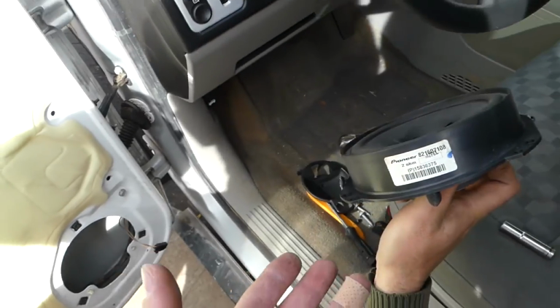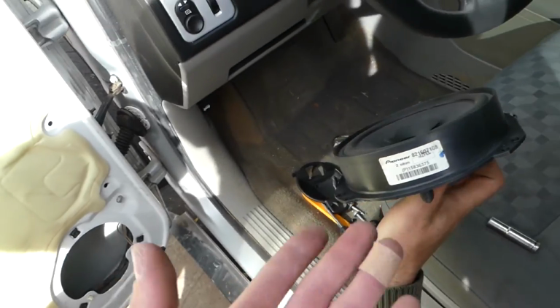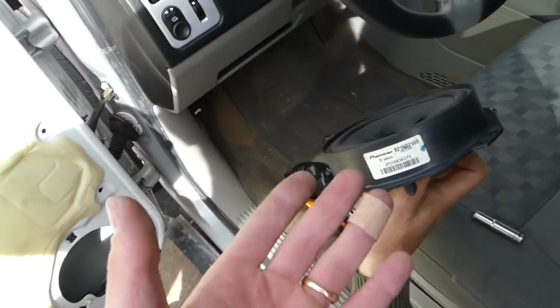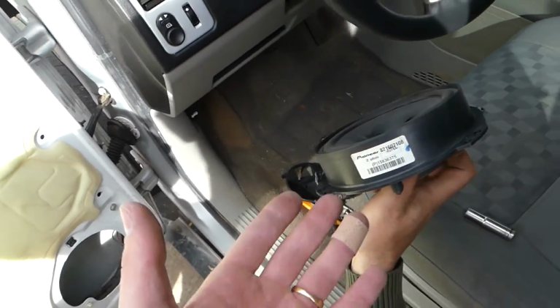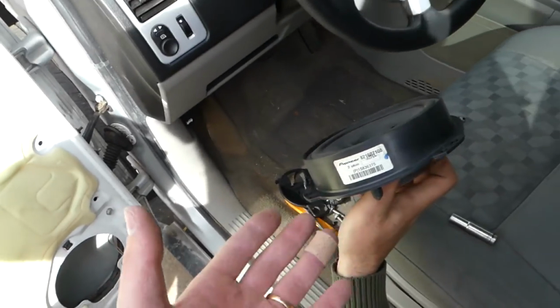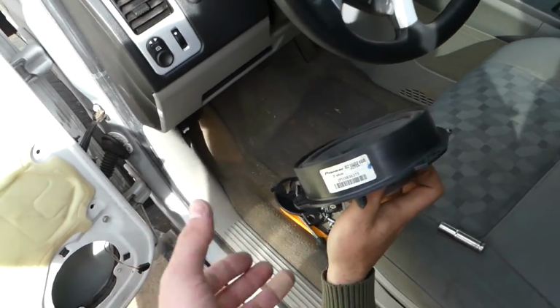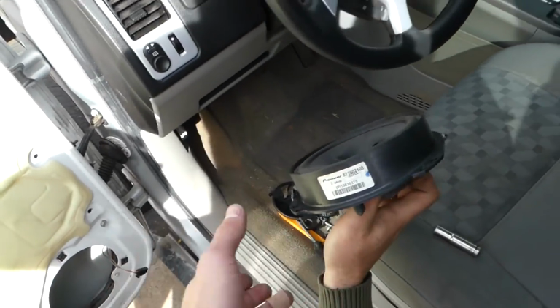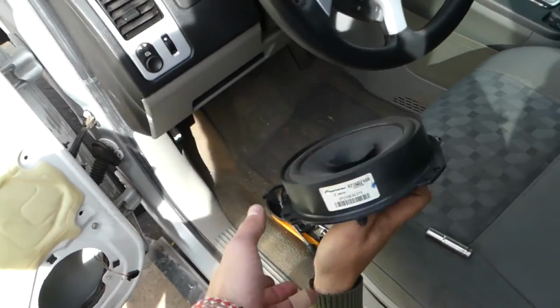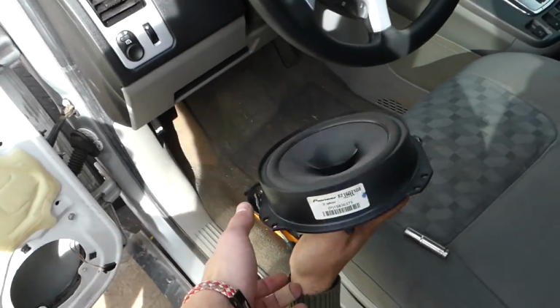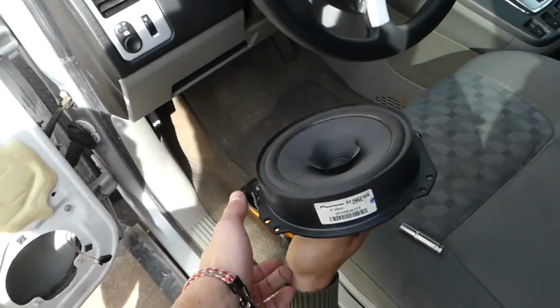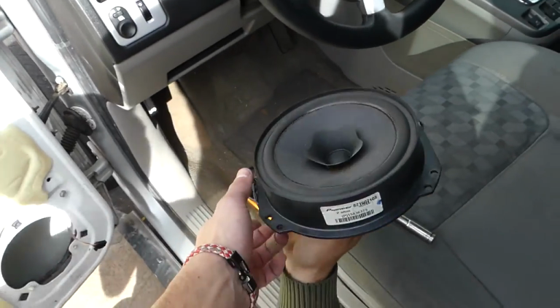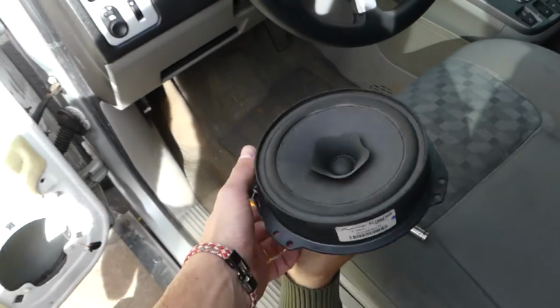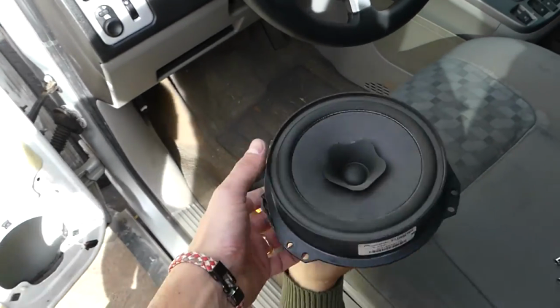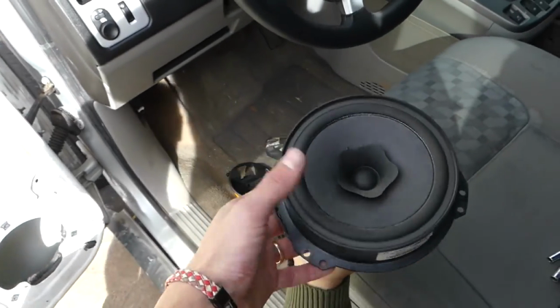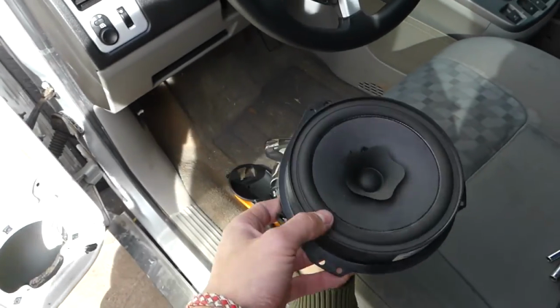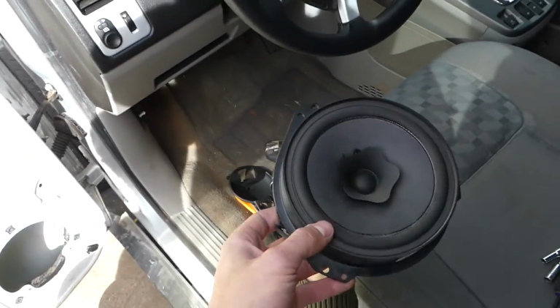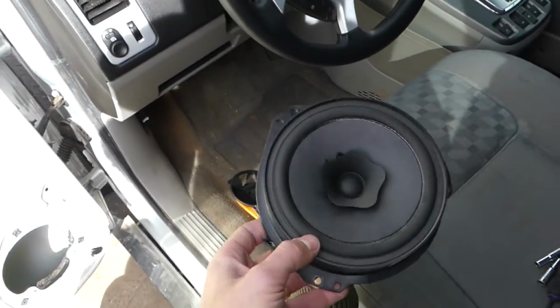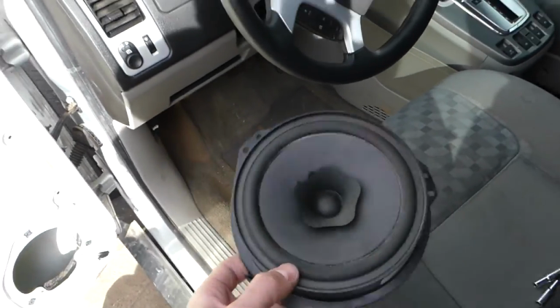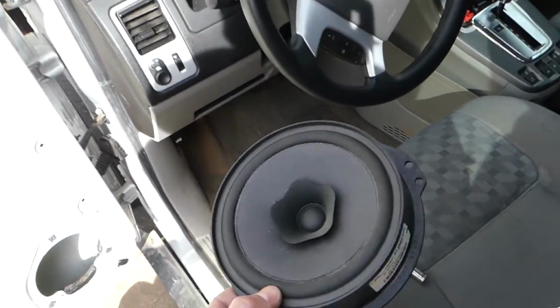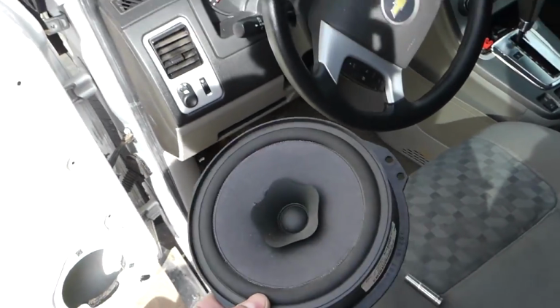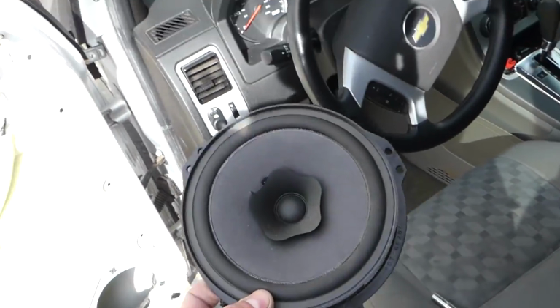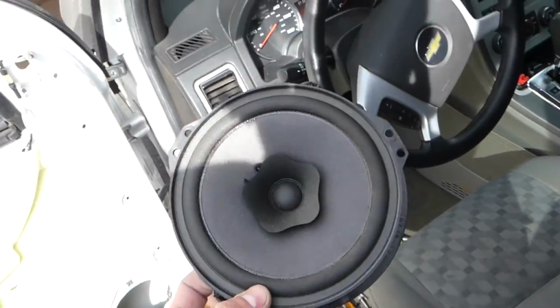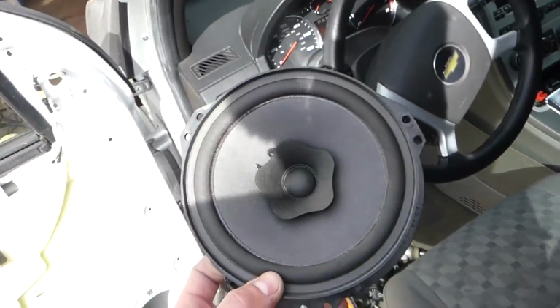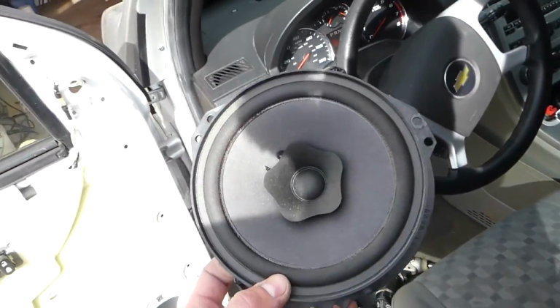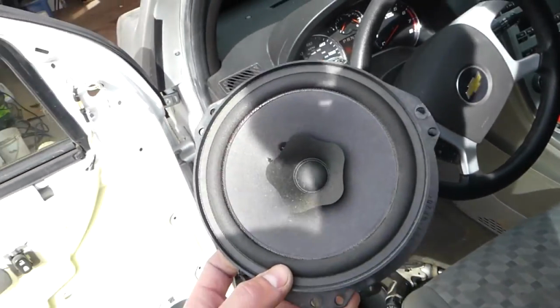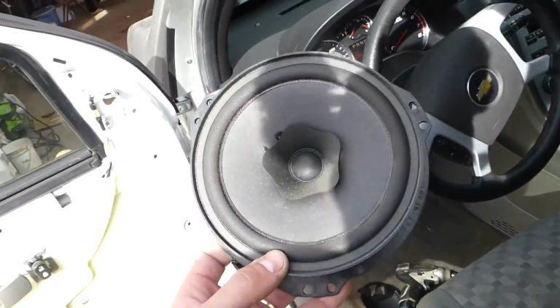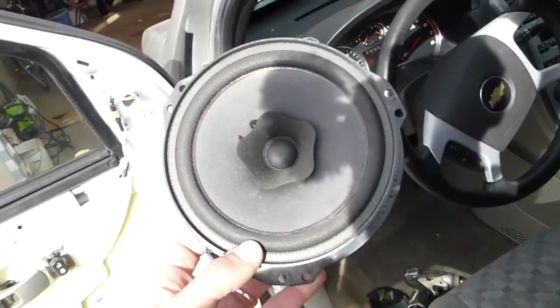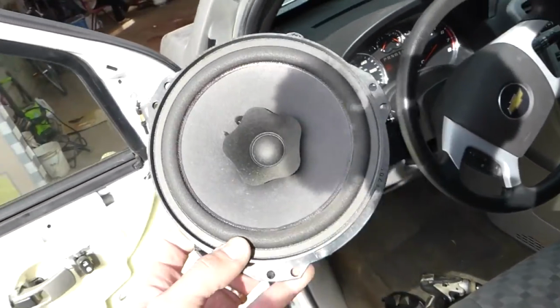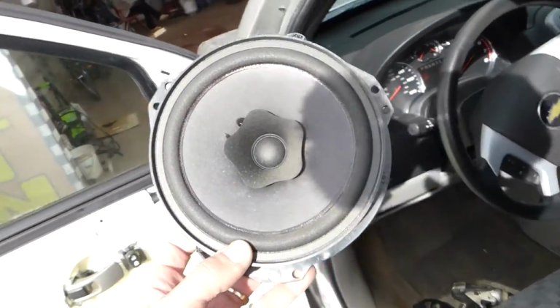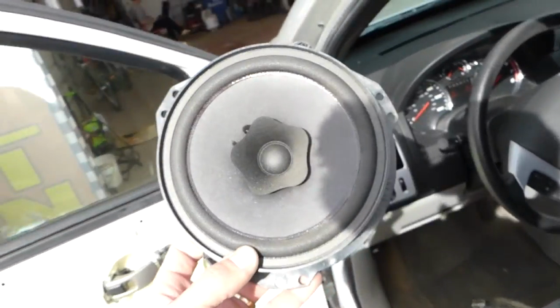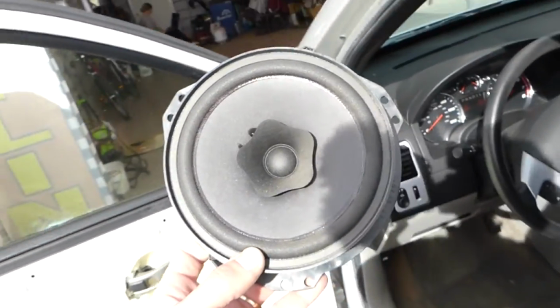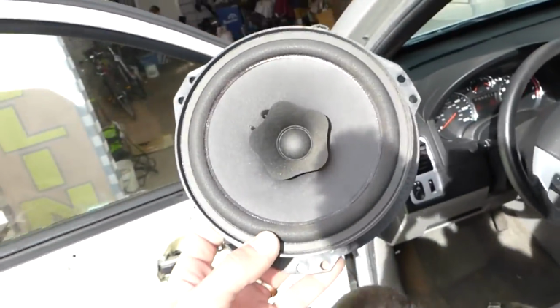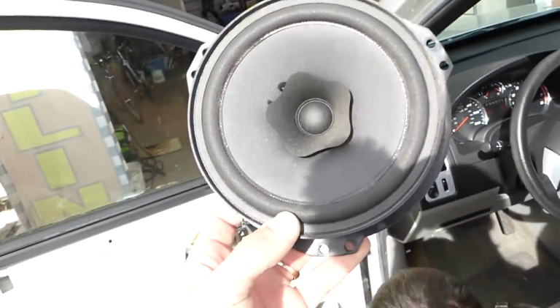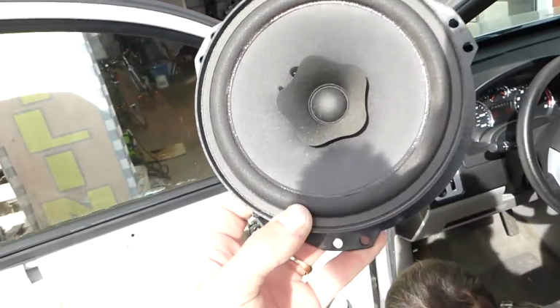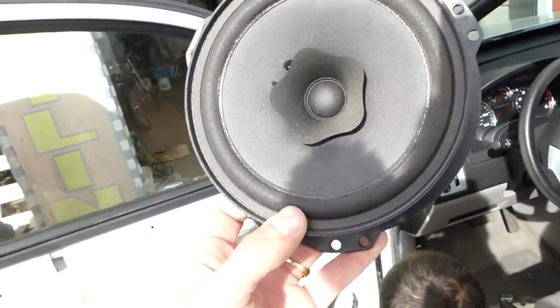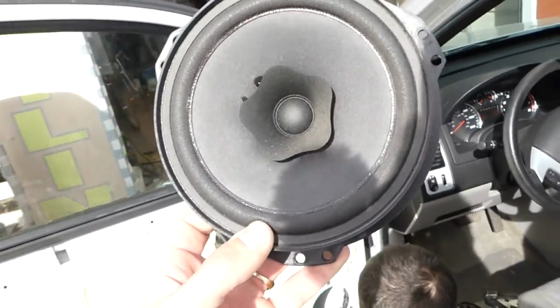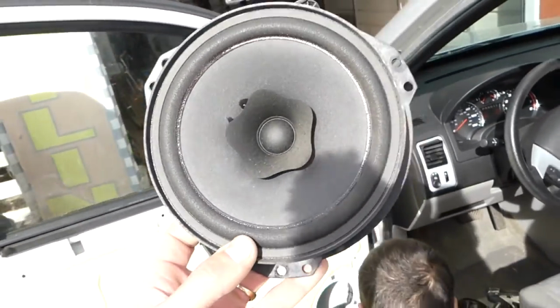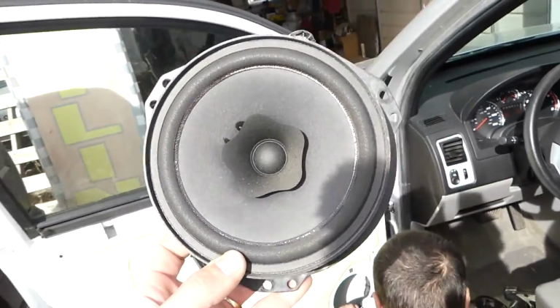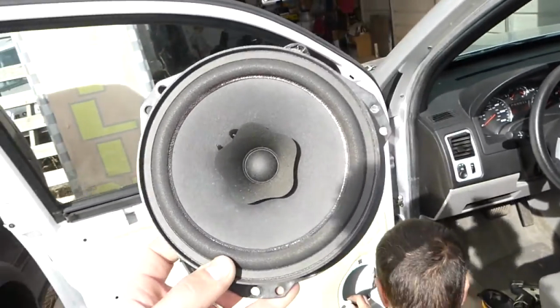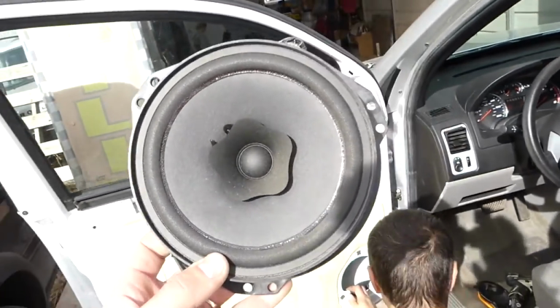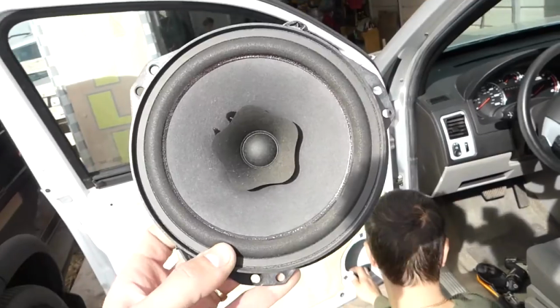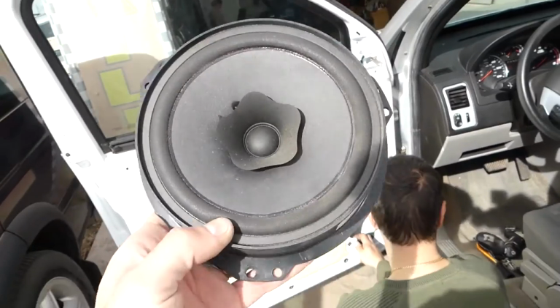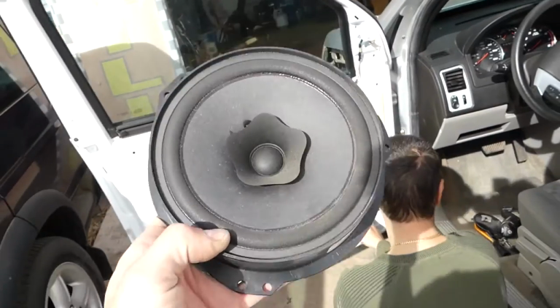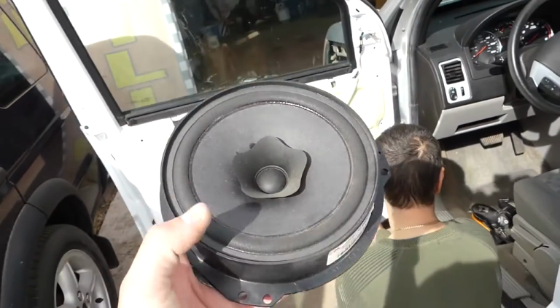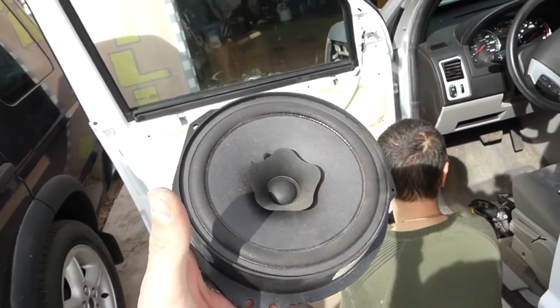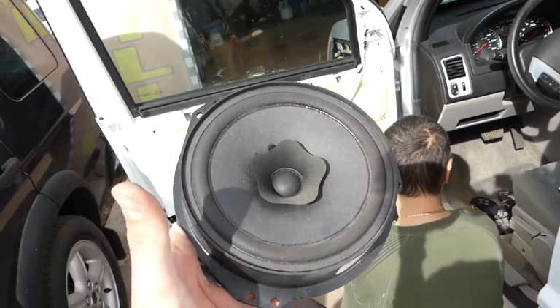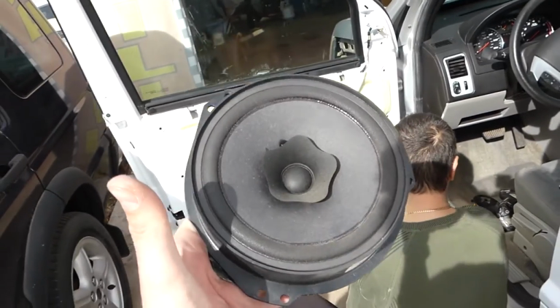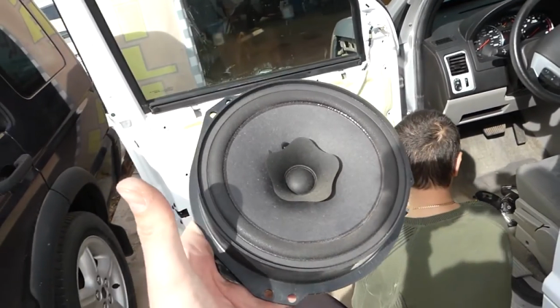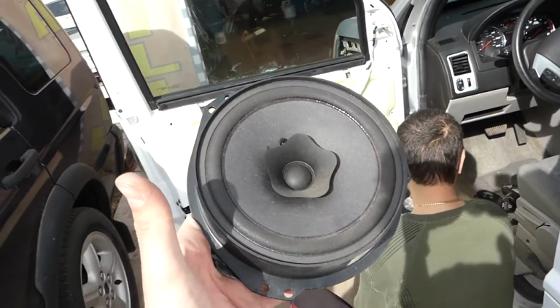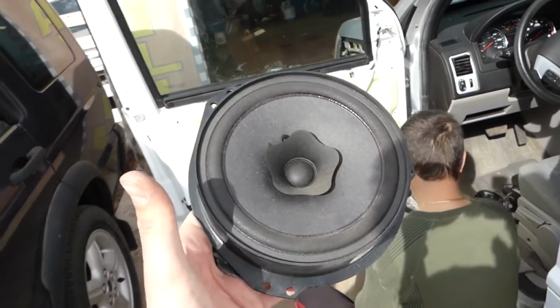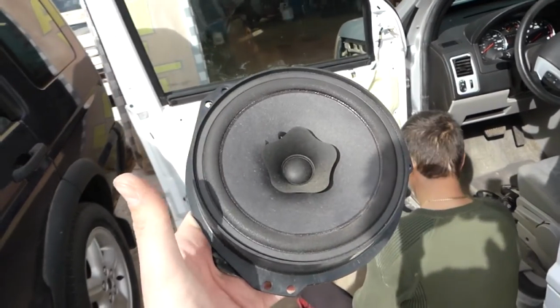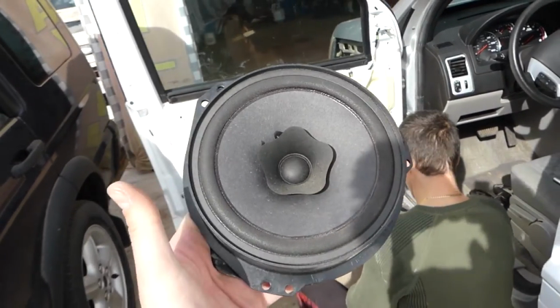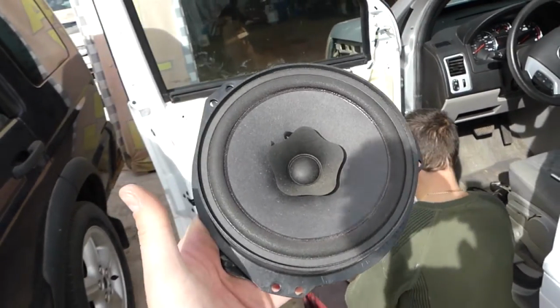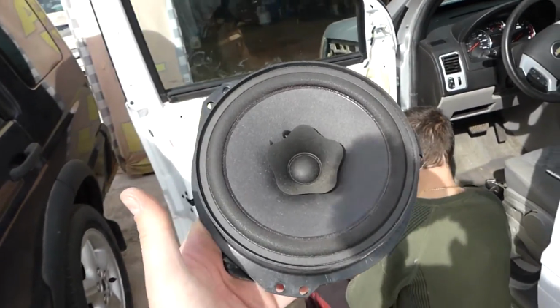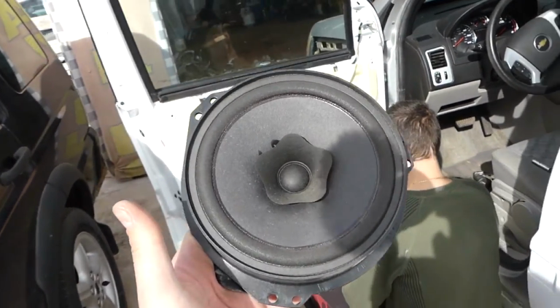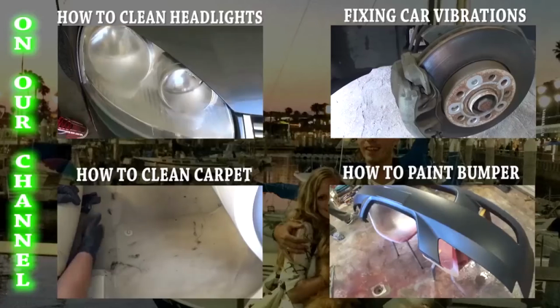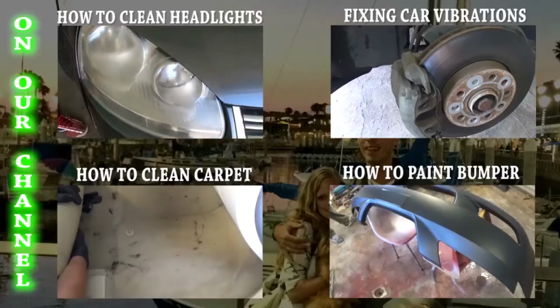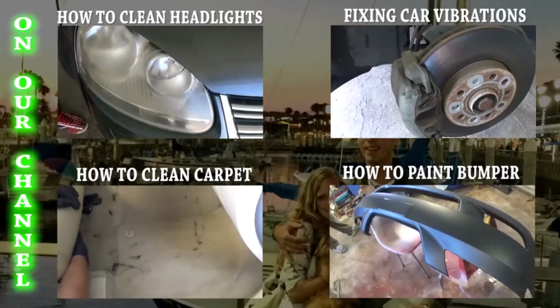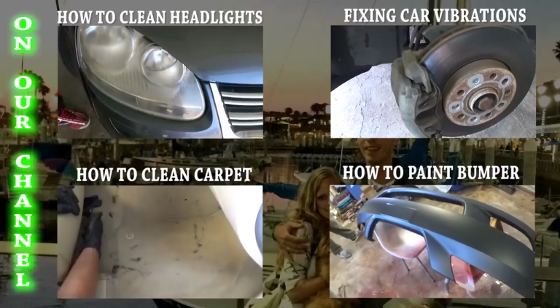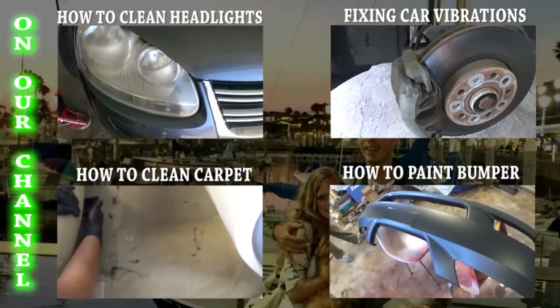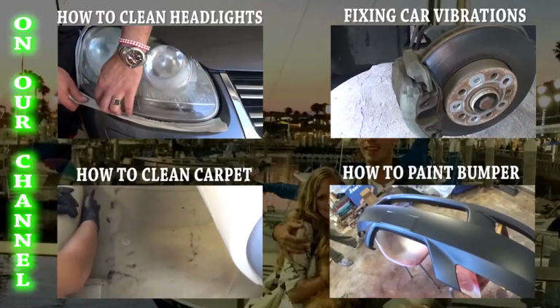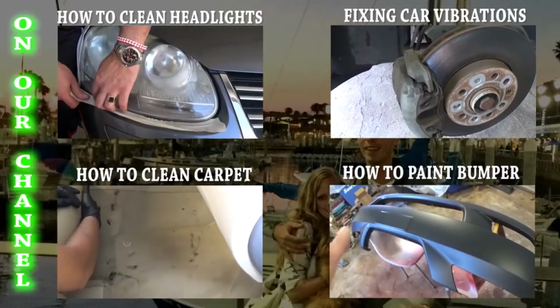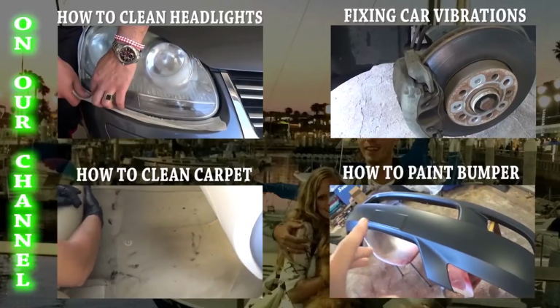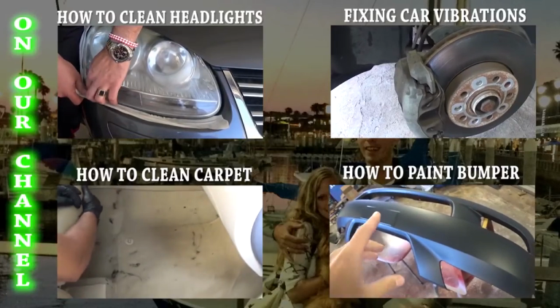And this is the front door speaker — that's how you remove it. If you need to replace it, thank you for watching. Please subscribe and let's grow the channel together.